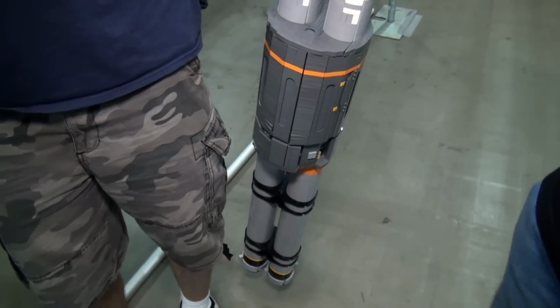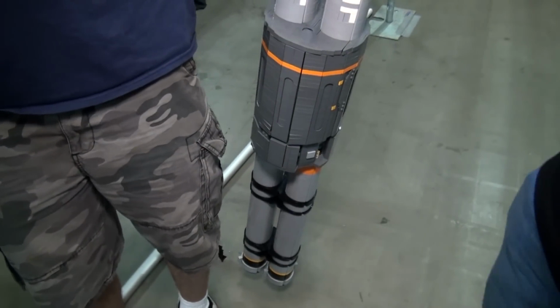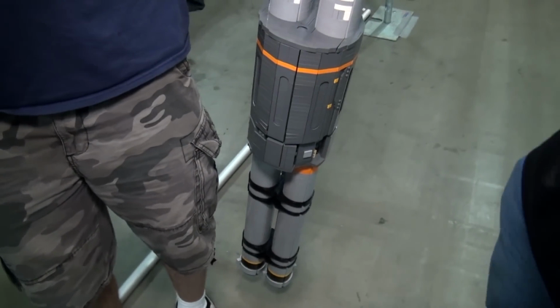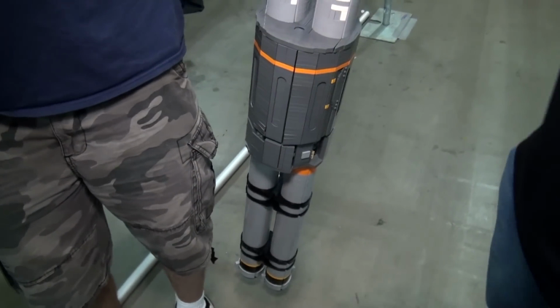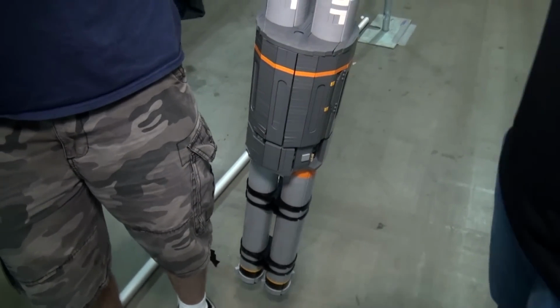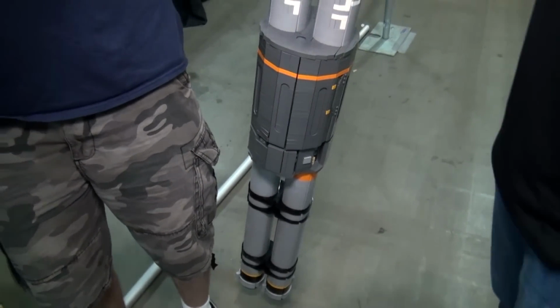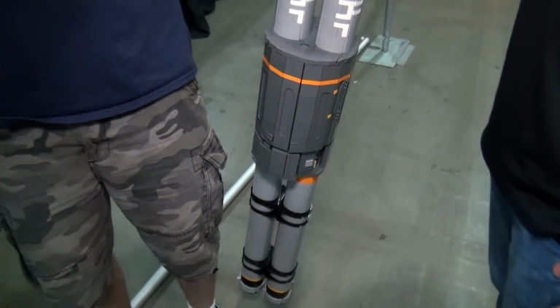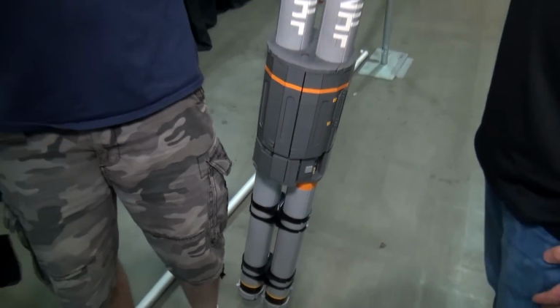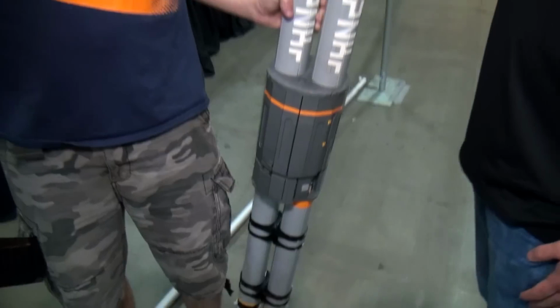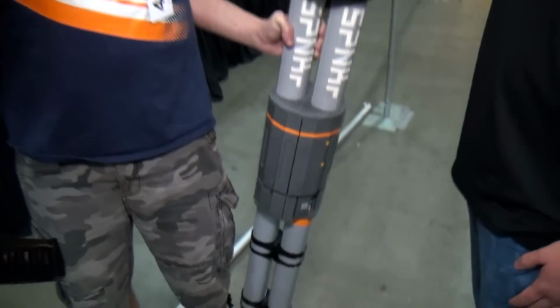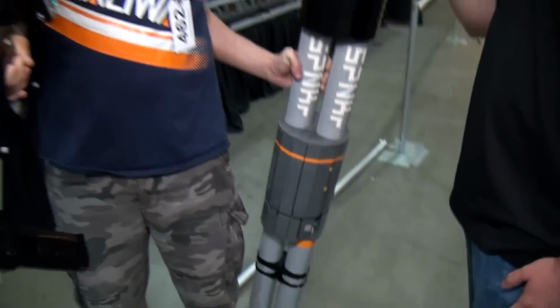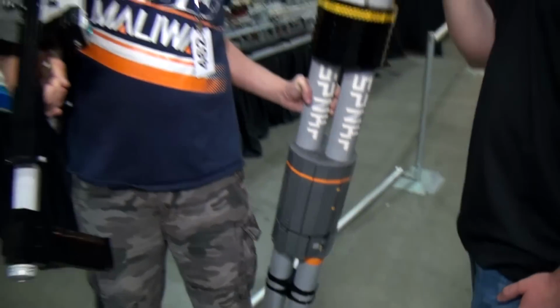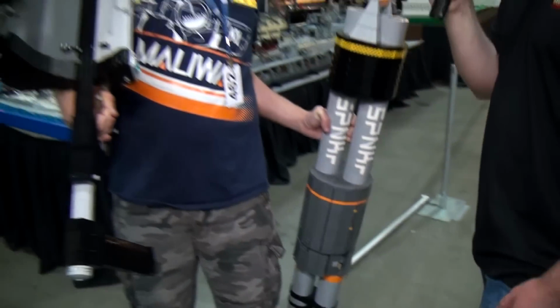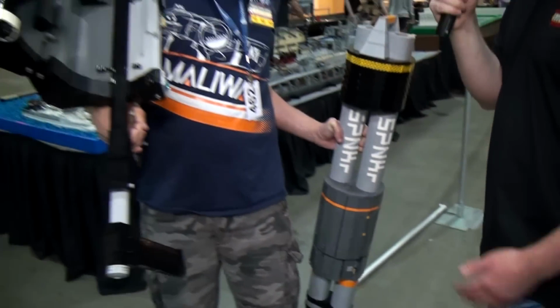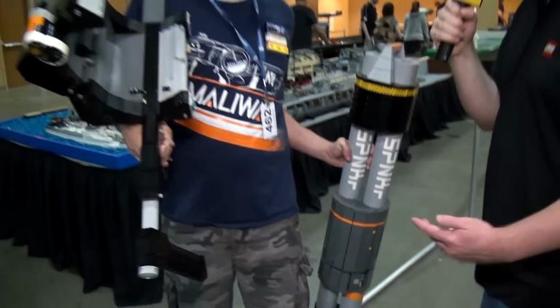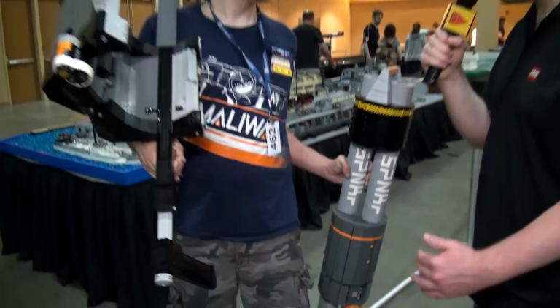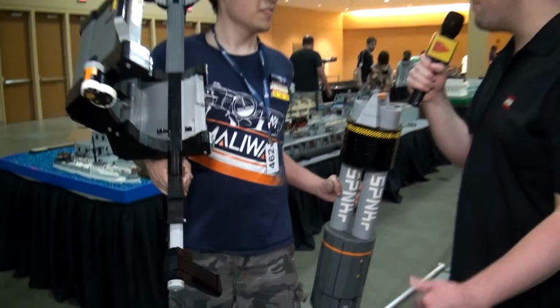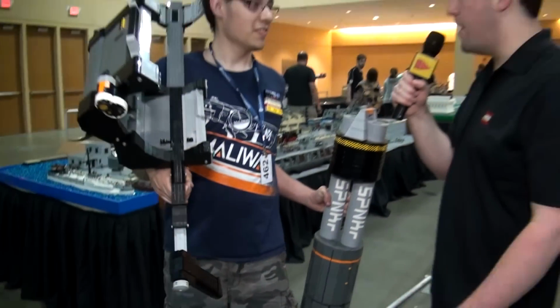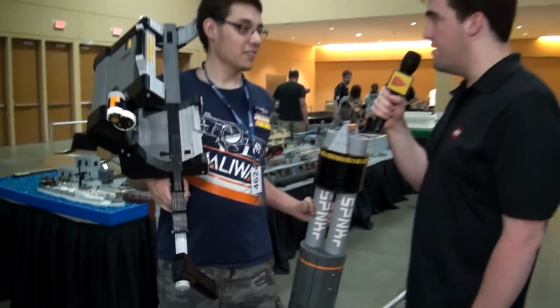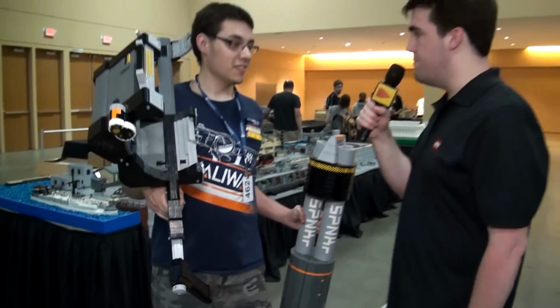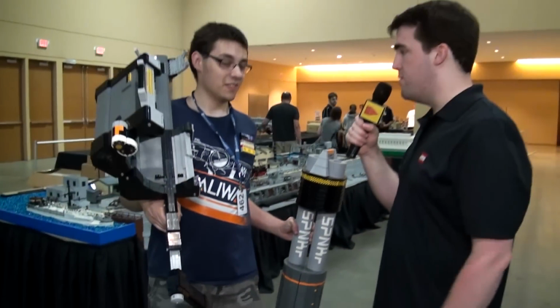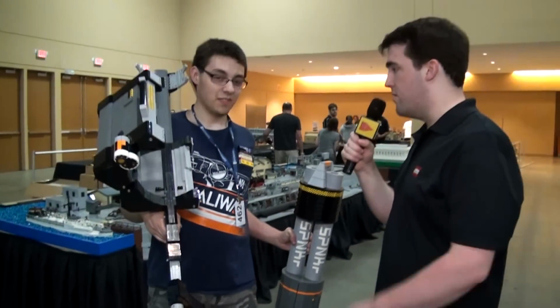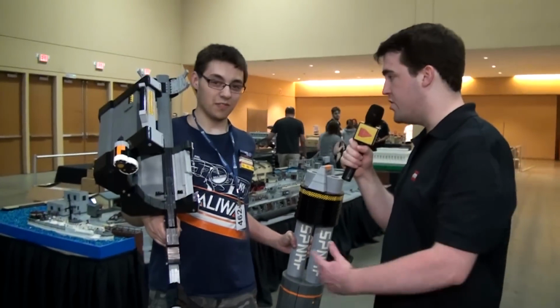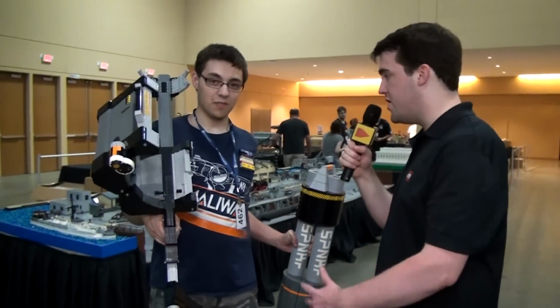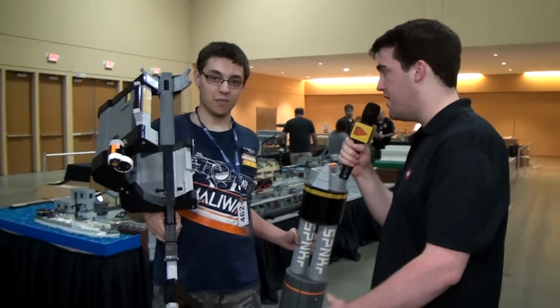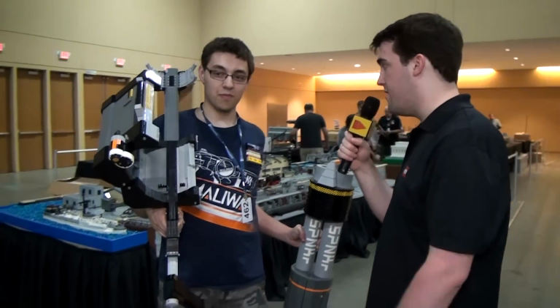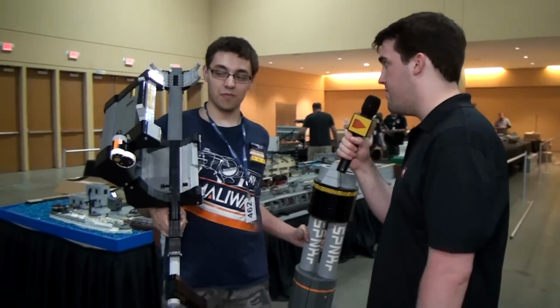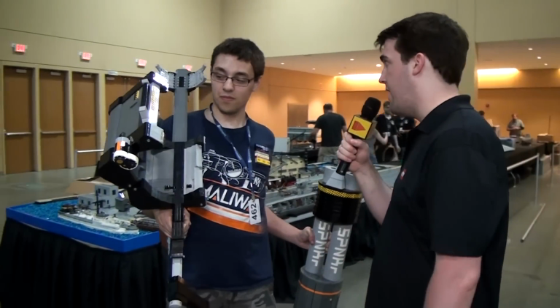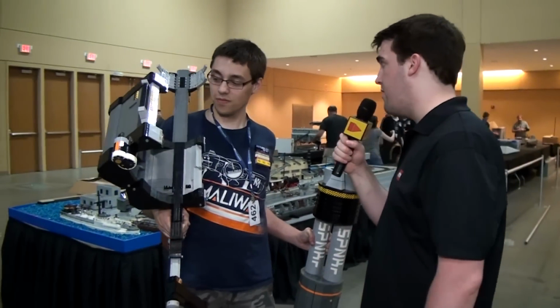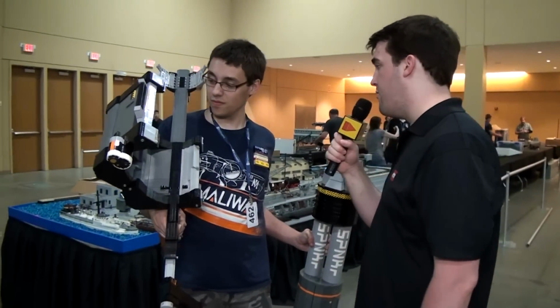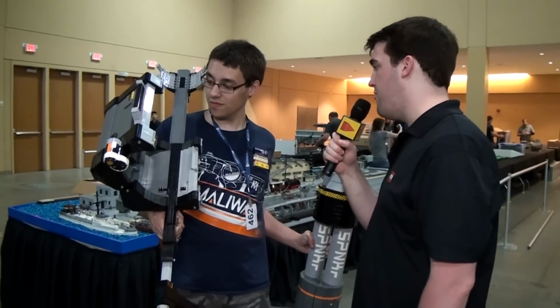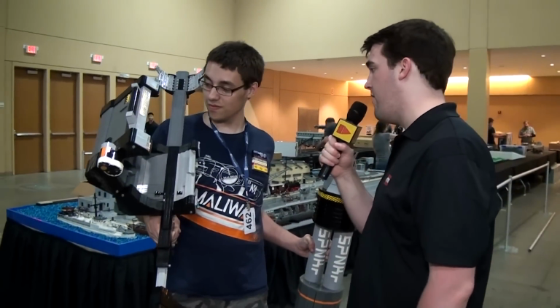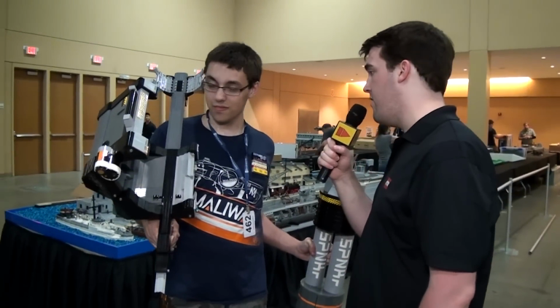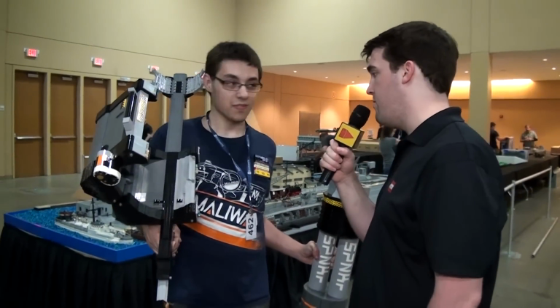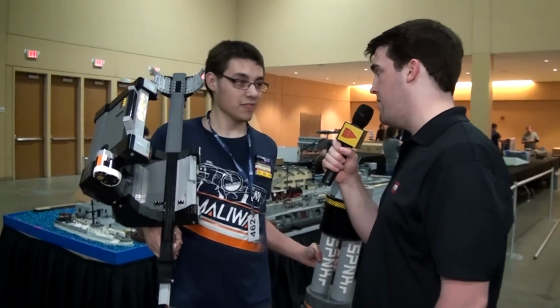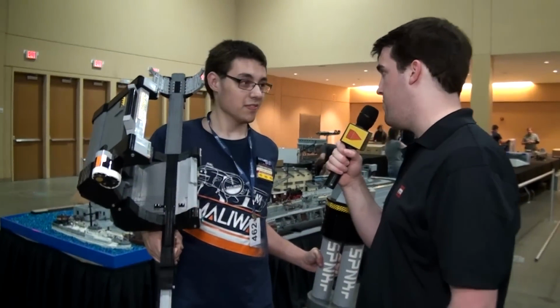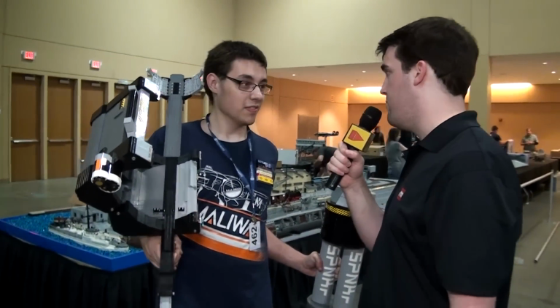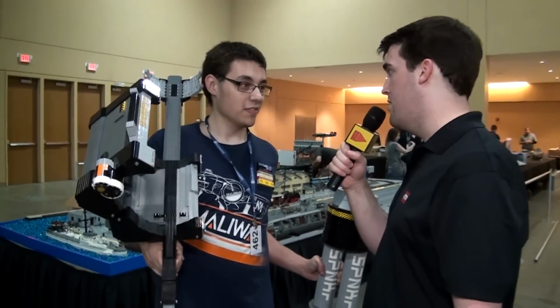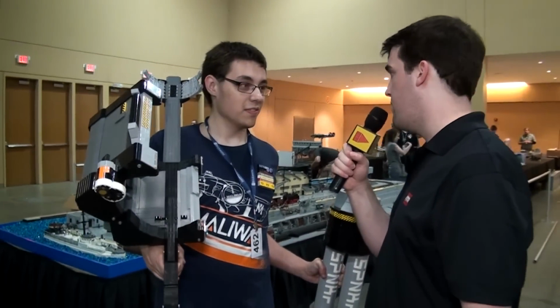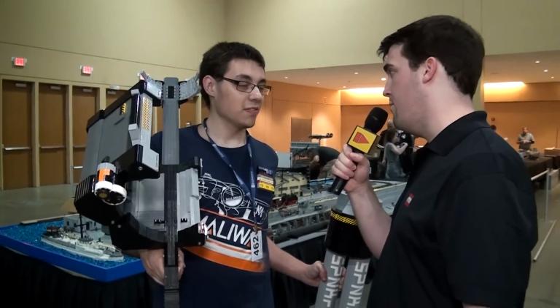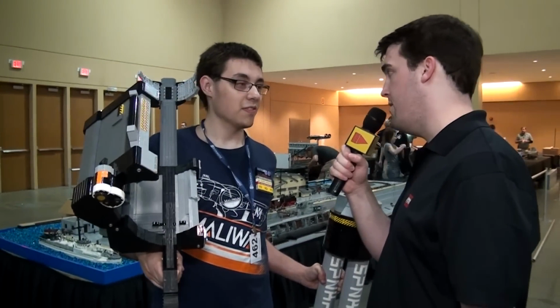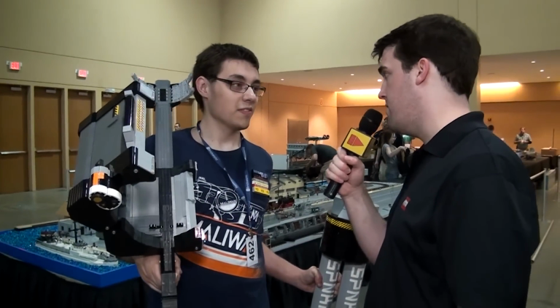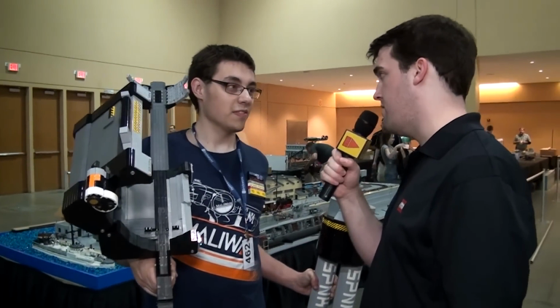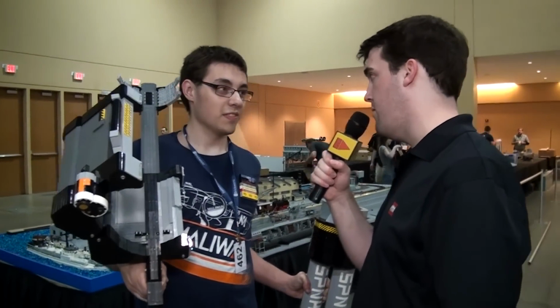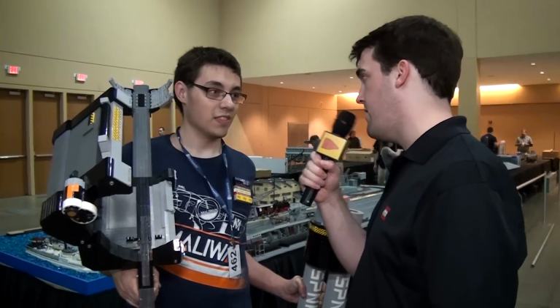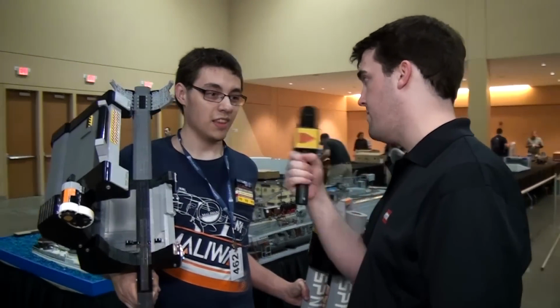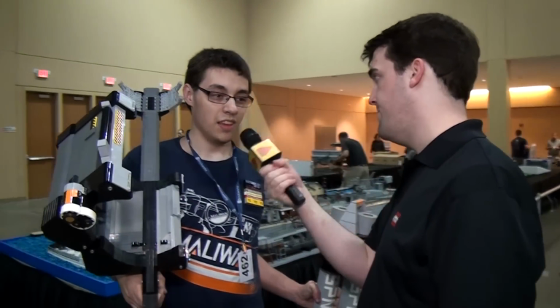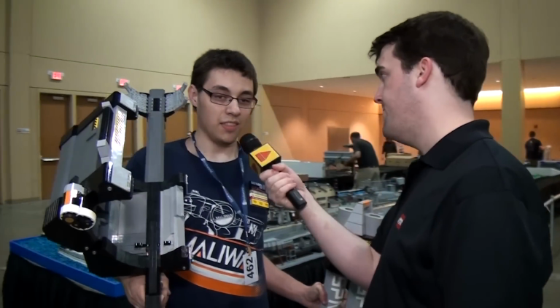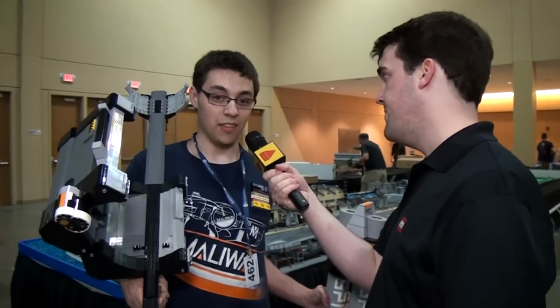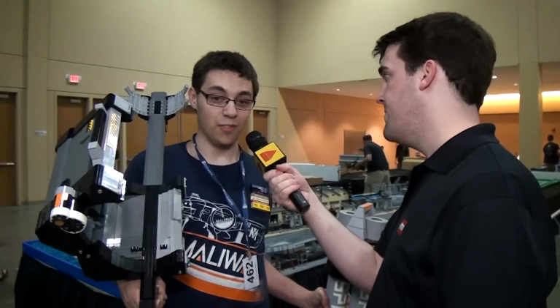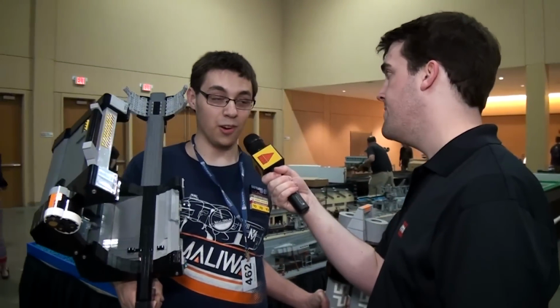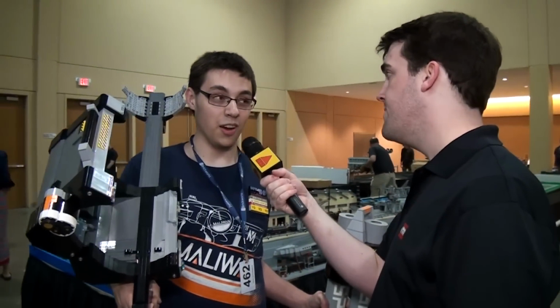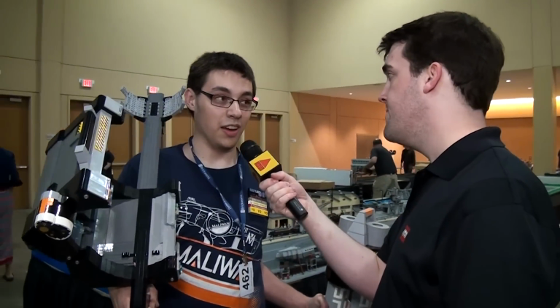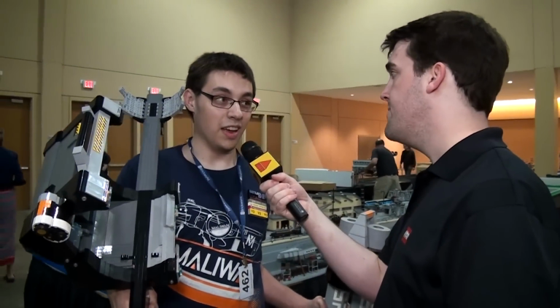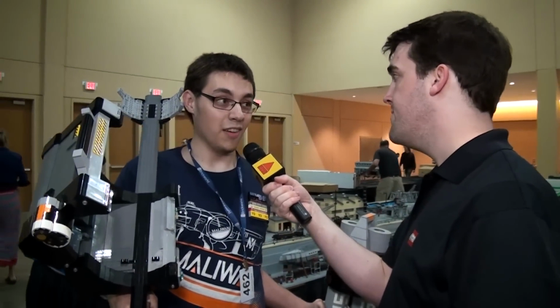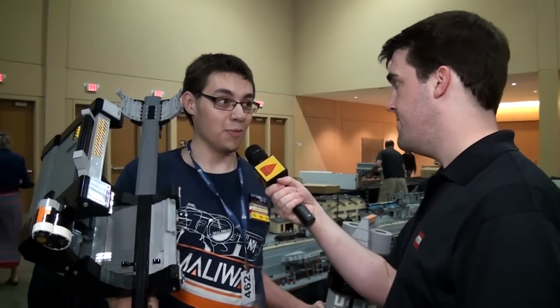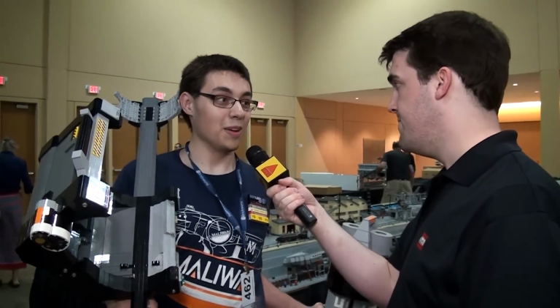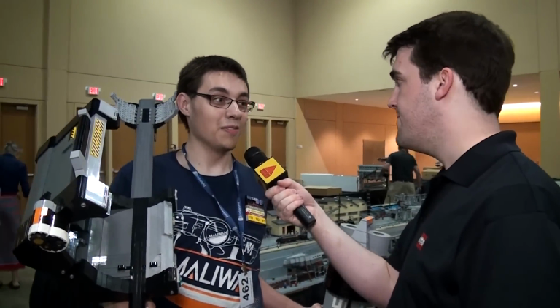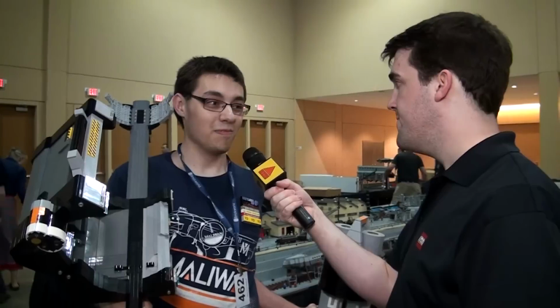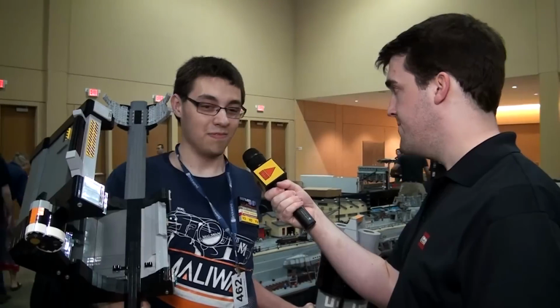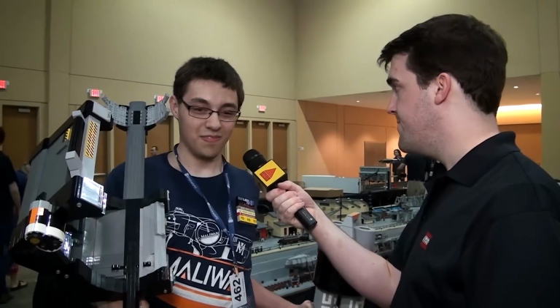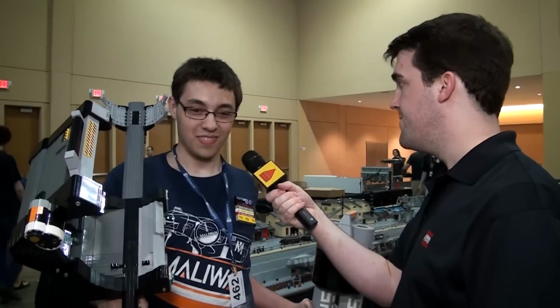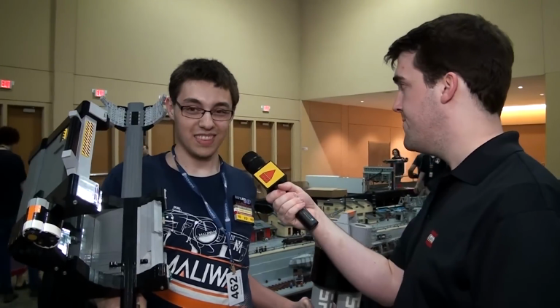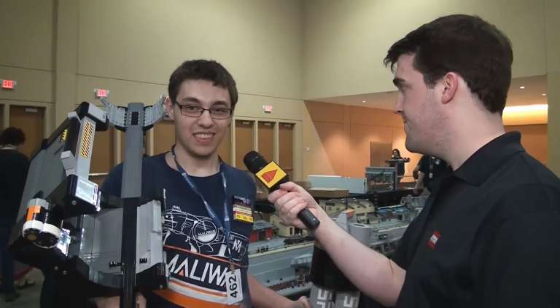Nick, you are a machine. You are a madman. You are a genius. Thank you for sharing this with us — wonderful build as always. Thanks for having me. Nick, thanks for staying with us.